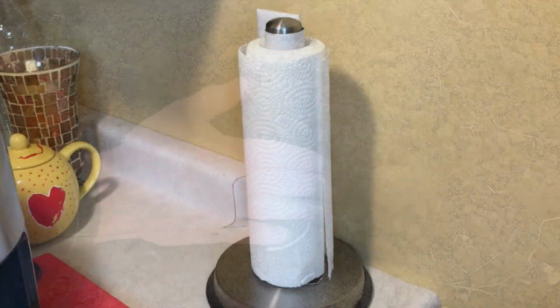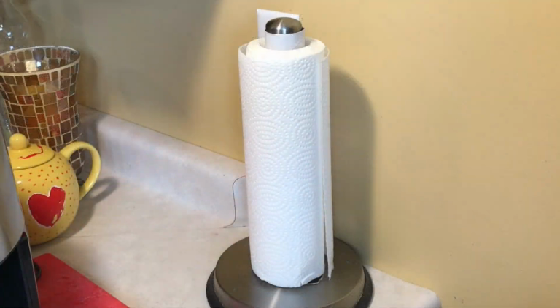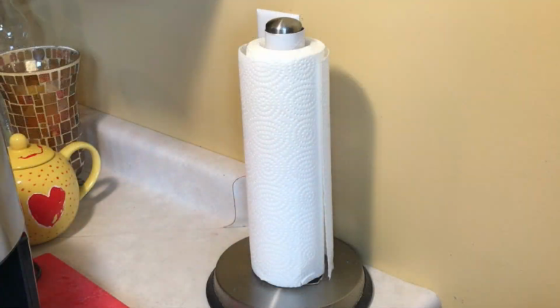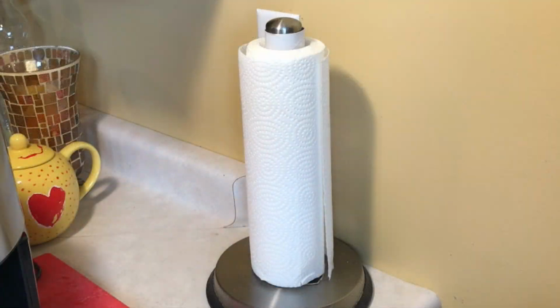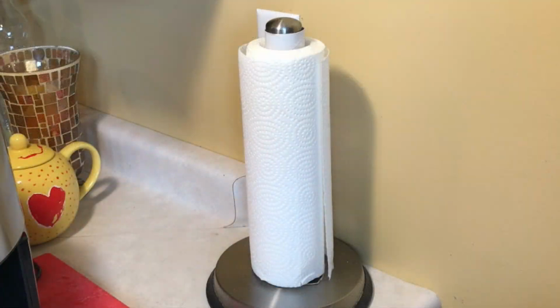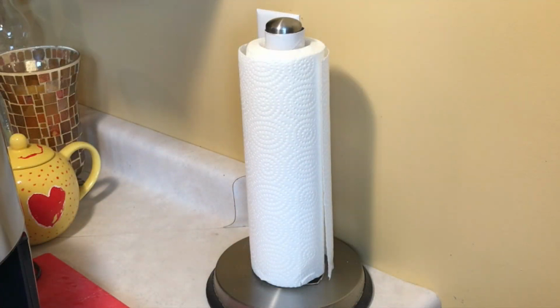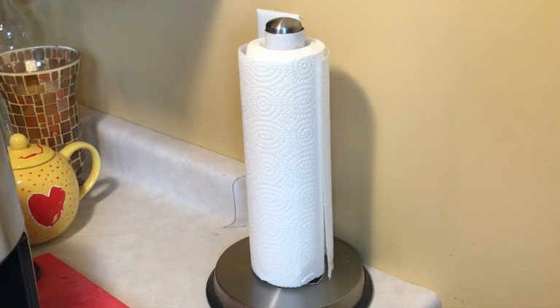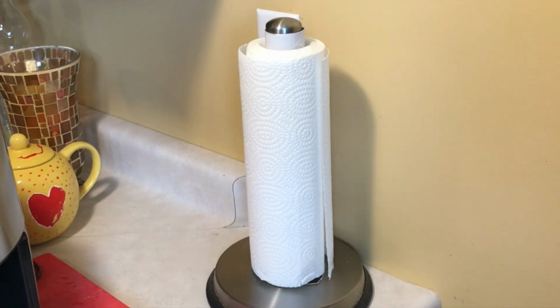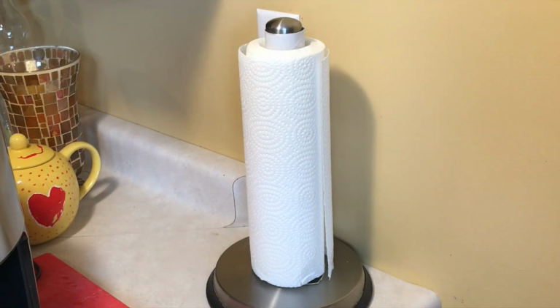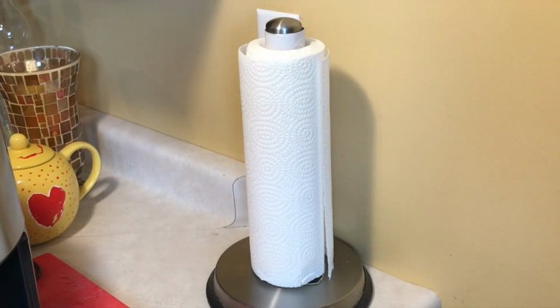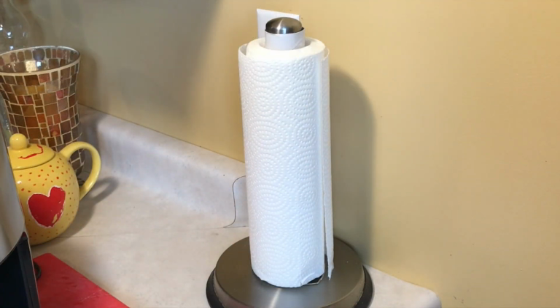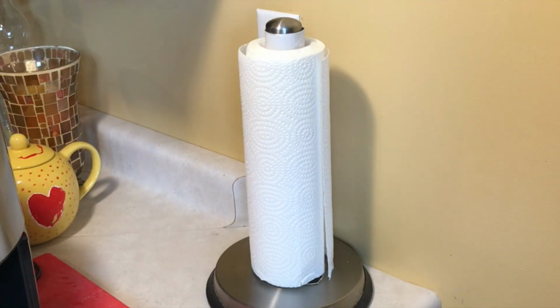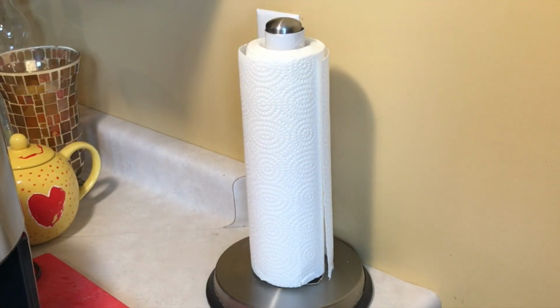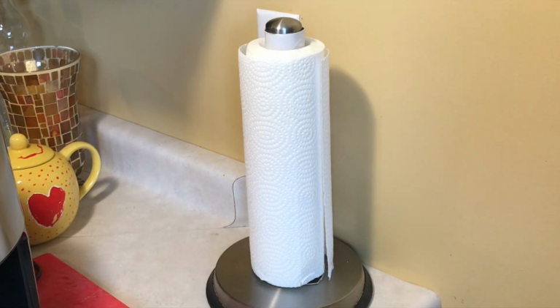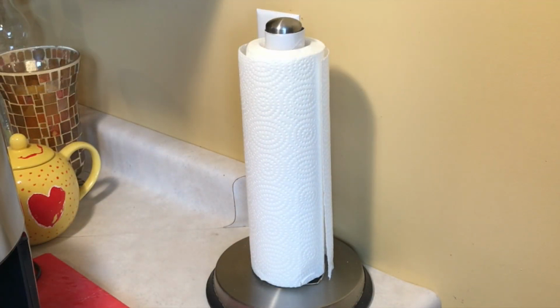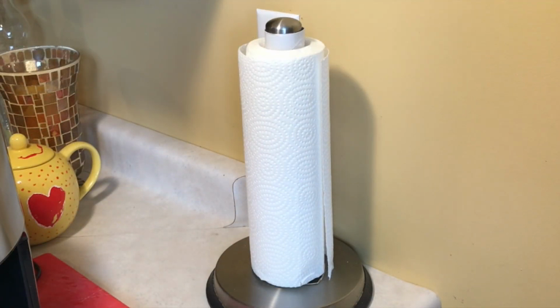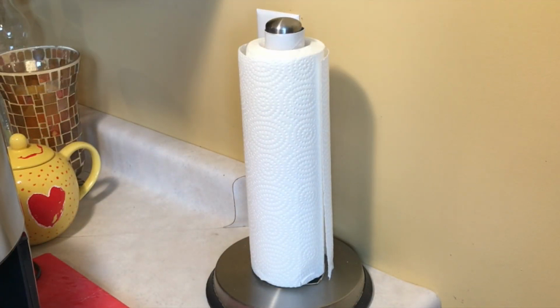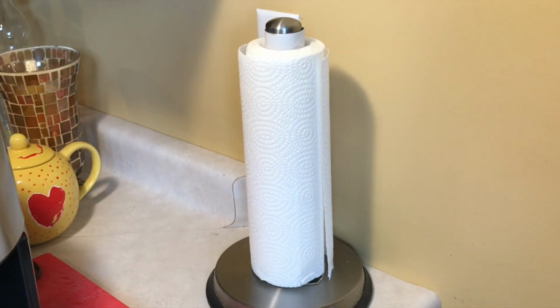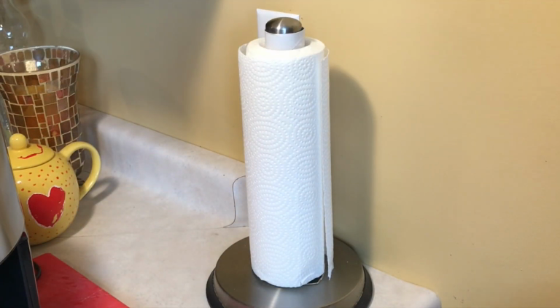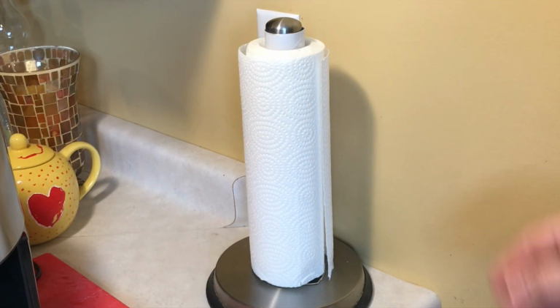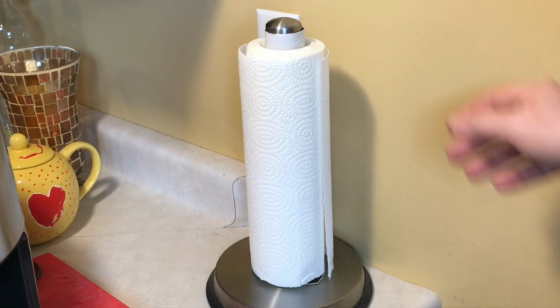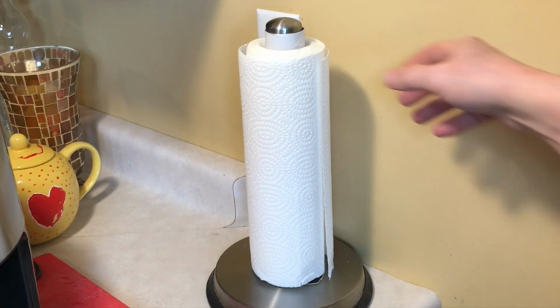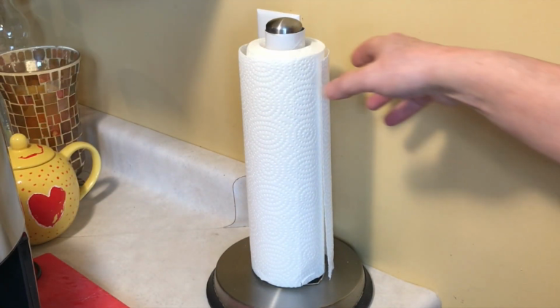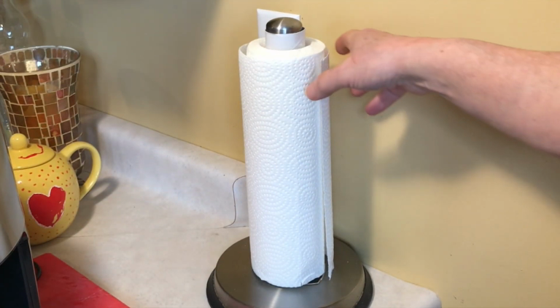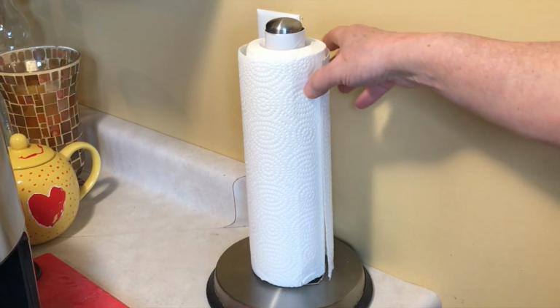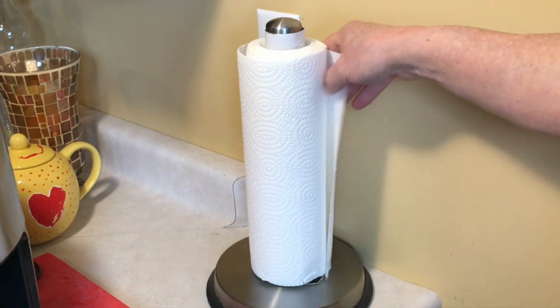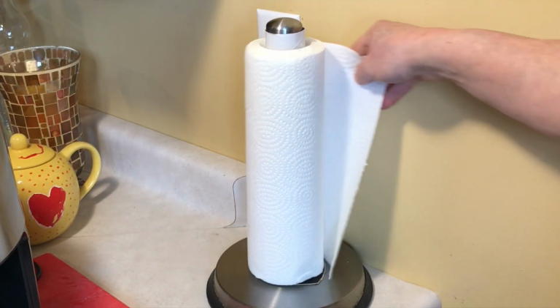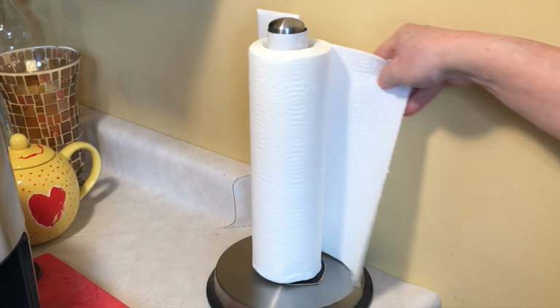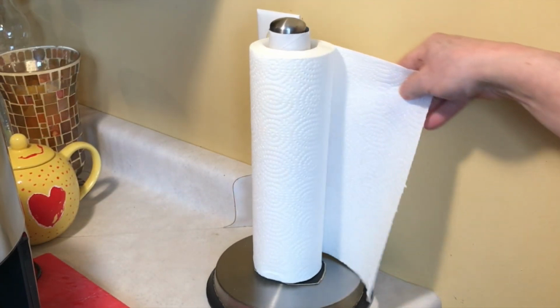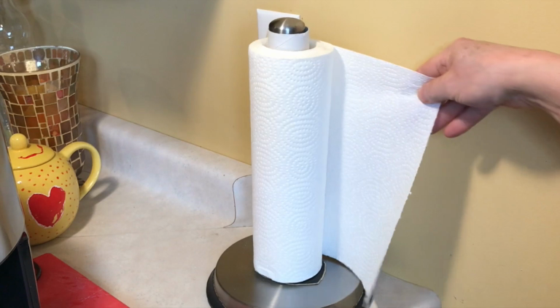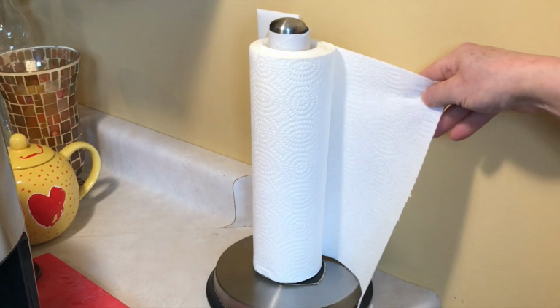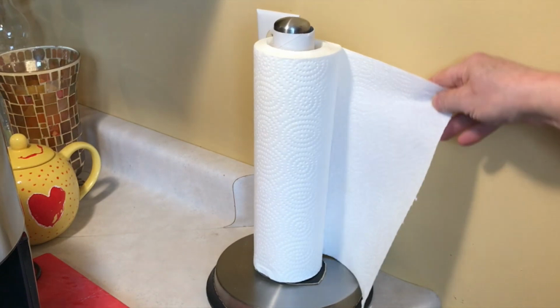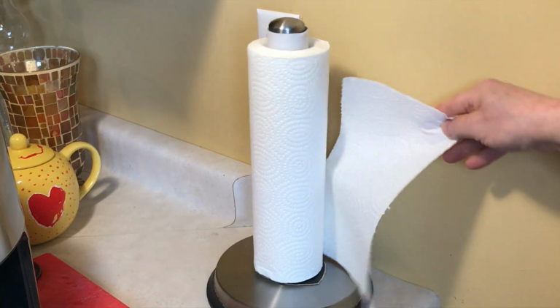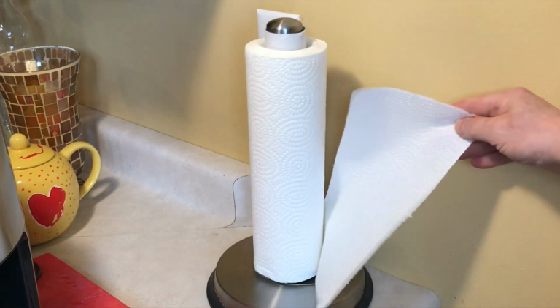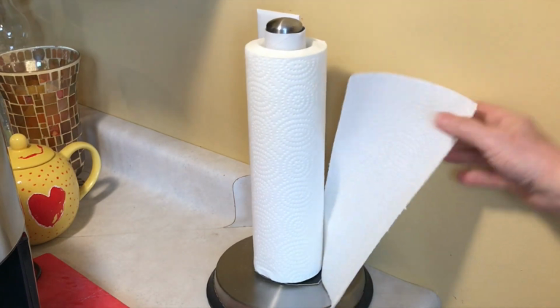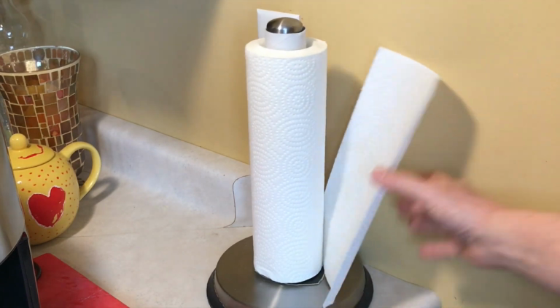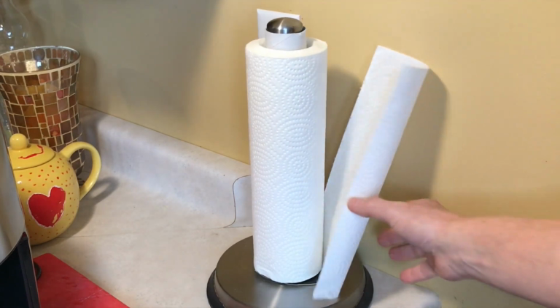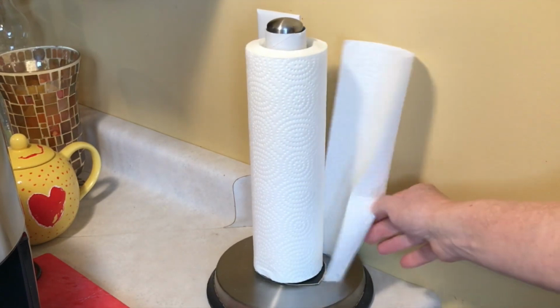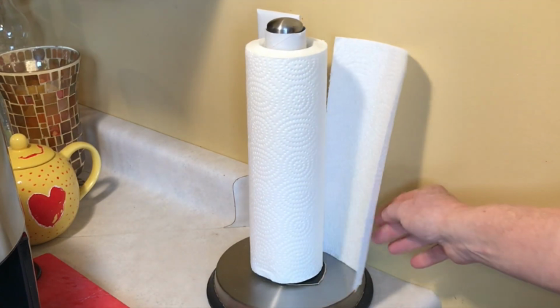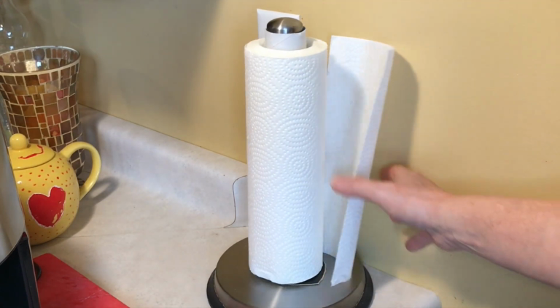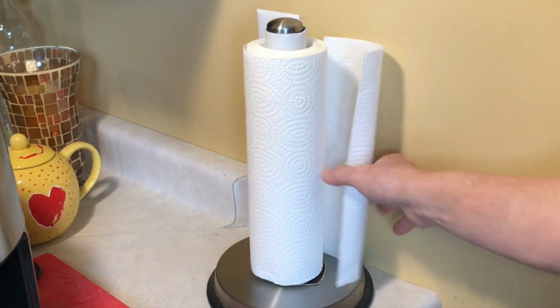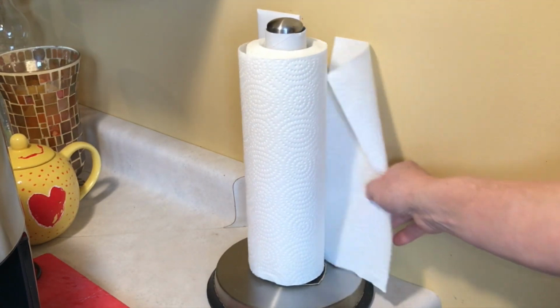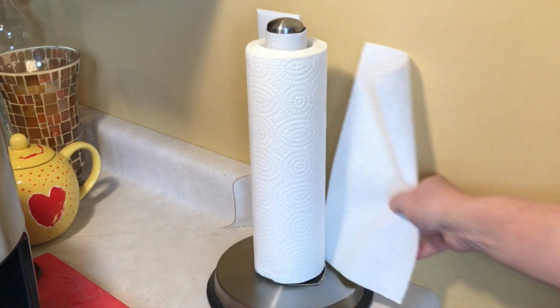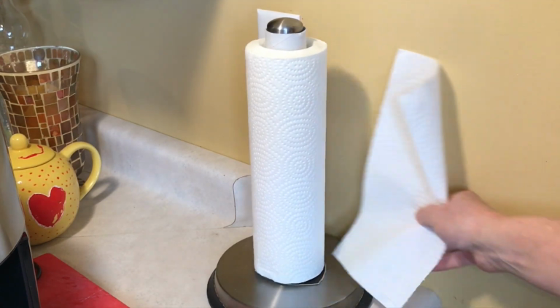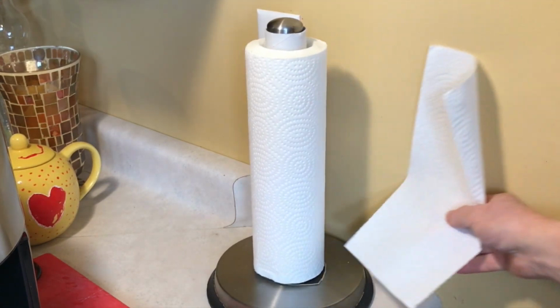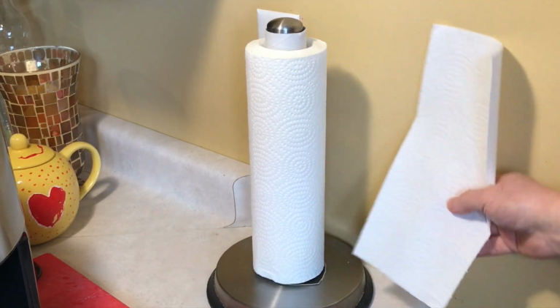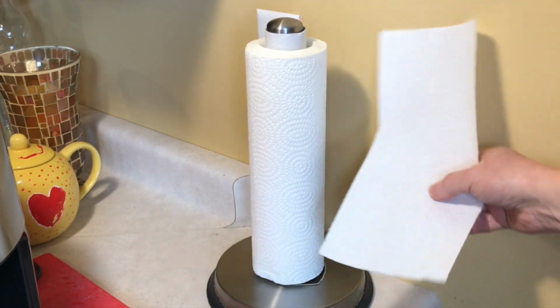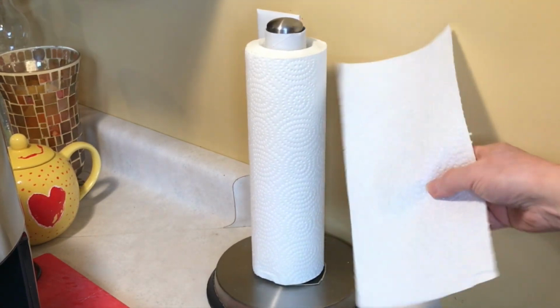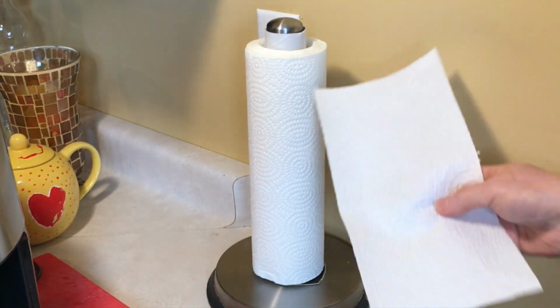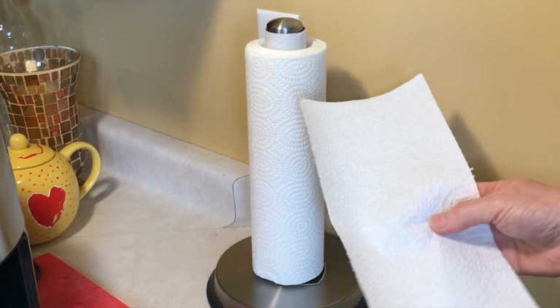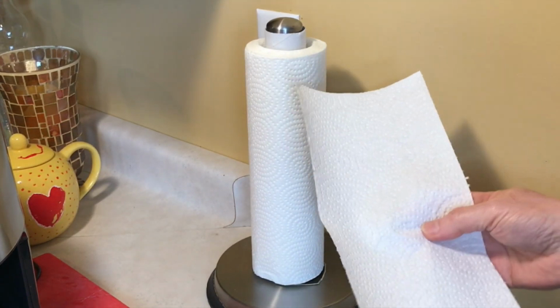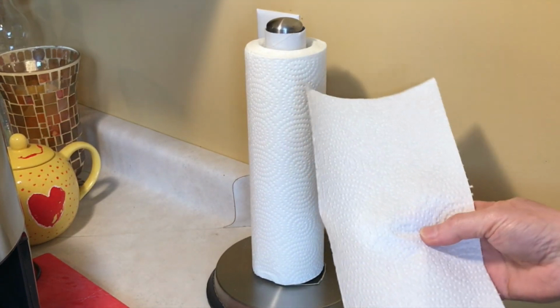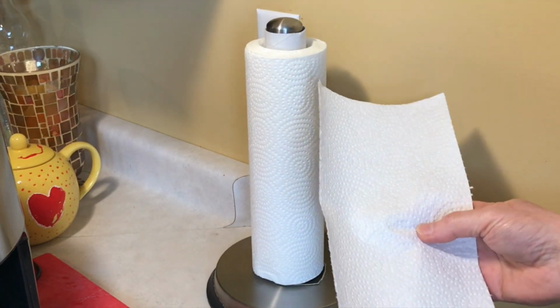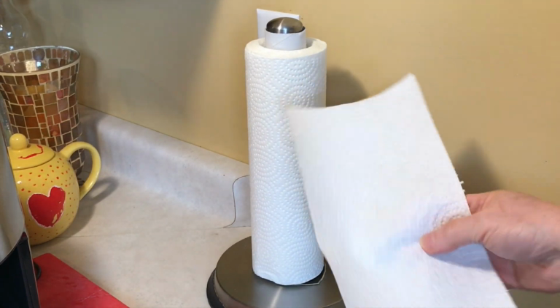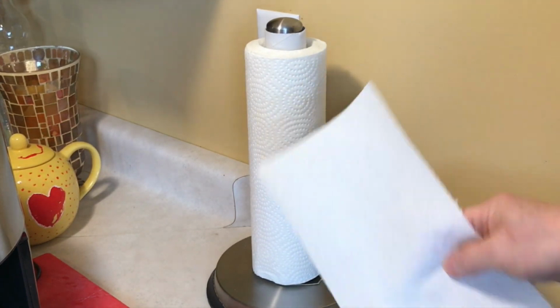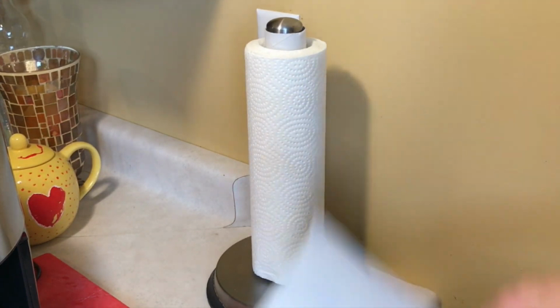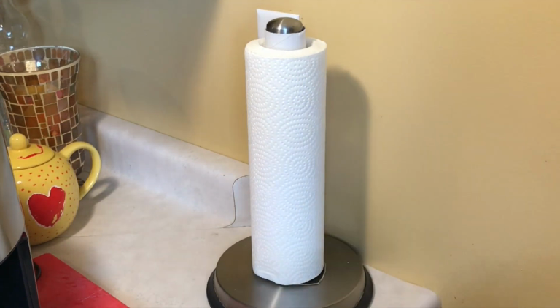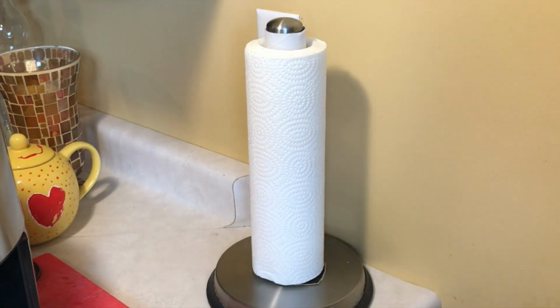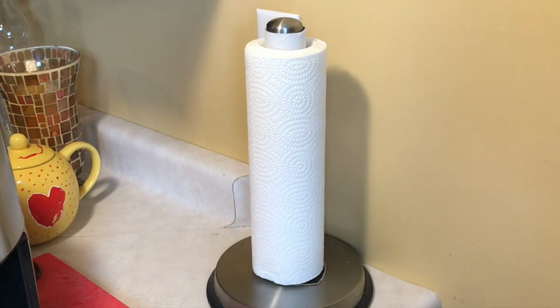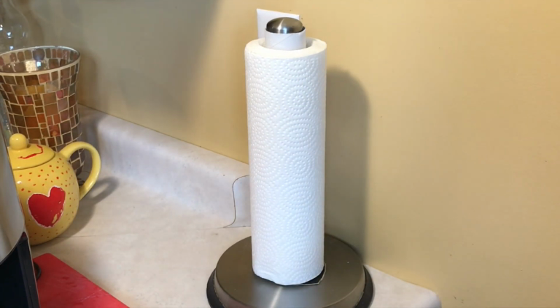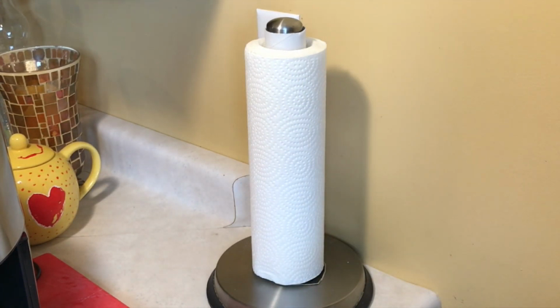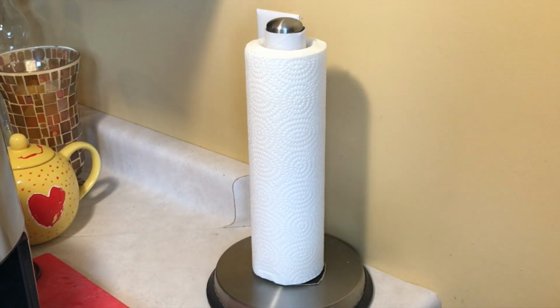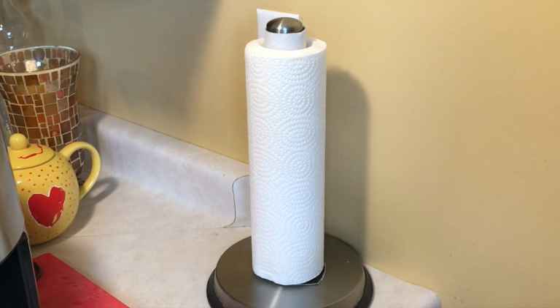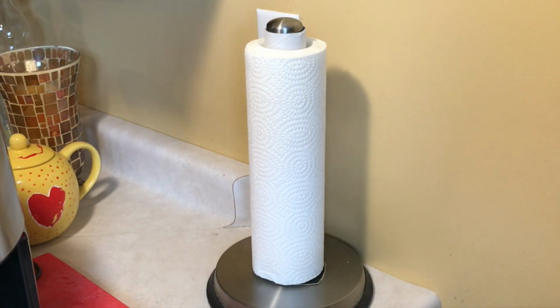So many gardeners use this trick to pre-germinate the seed, and it's so simple. All it is is just putting them into a wet paper towel.